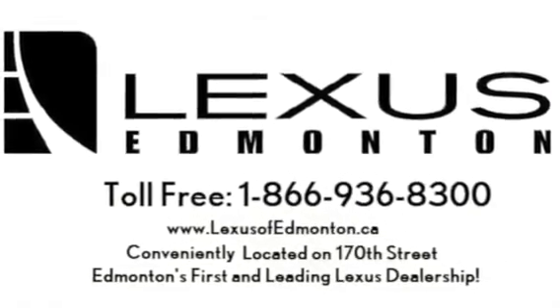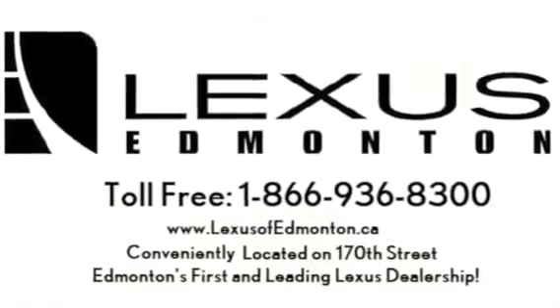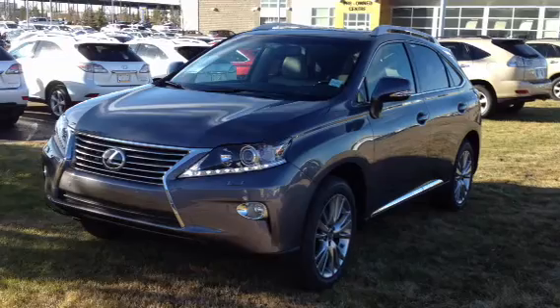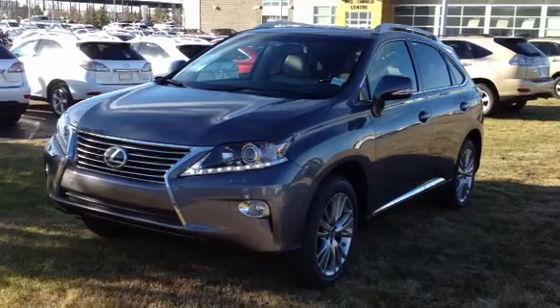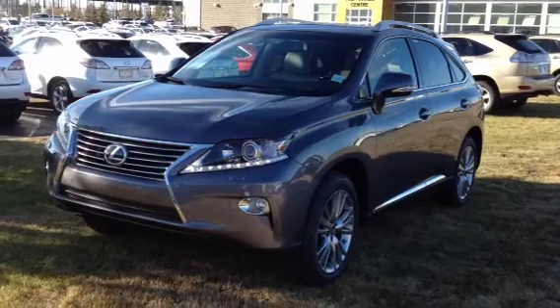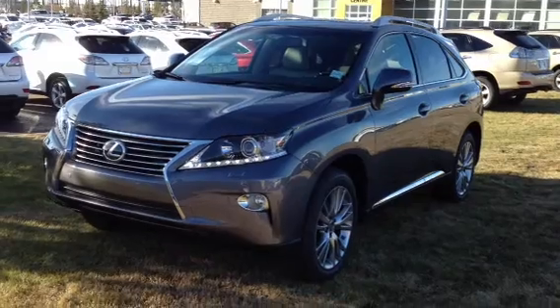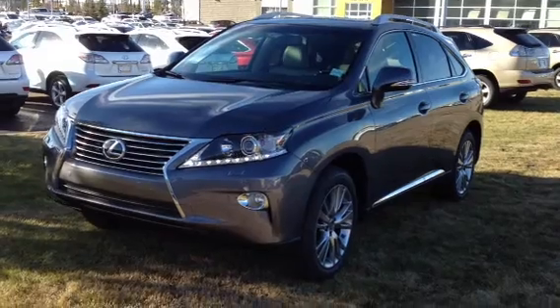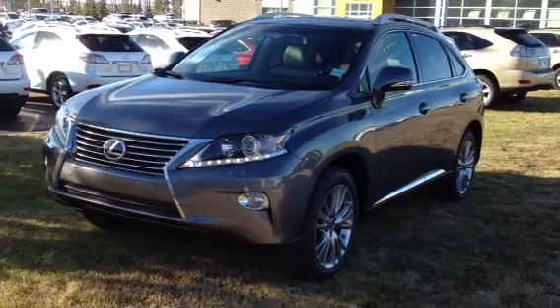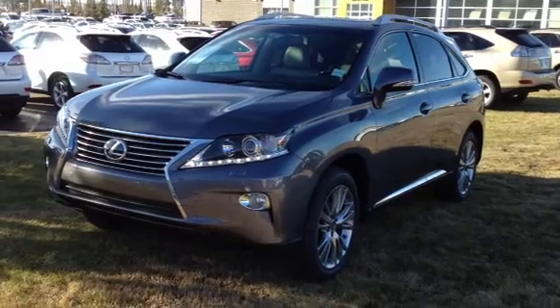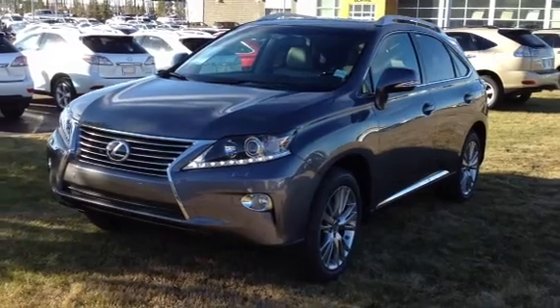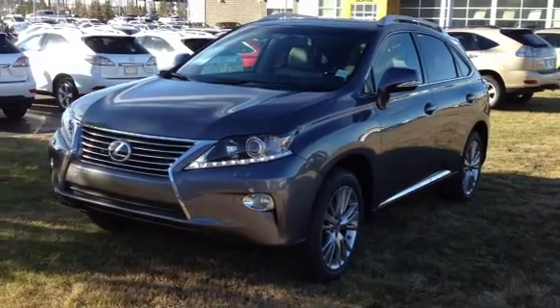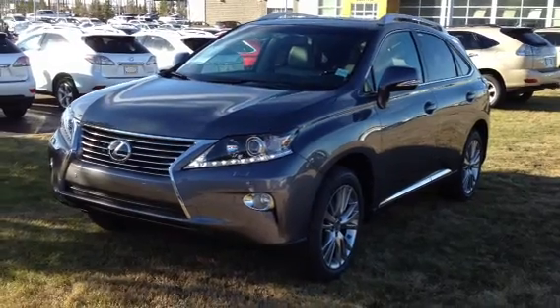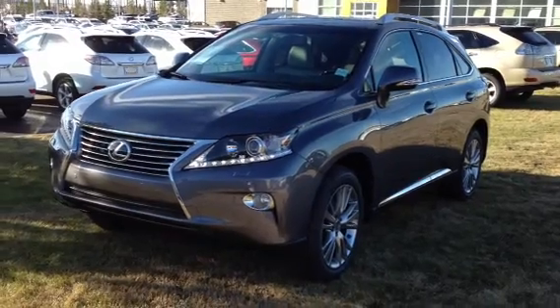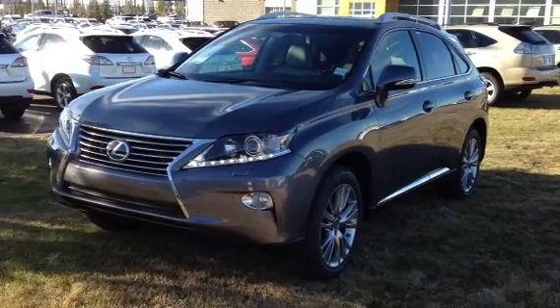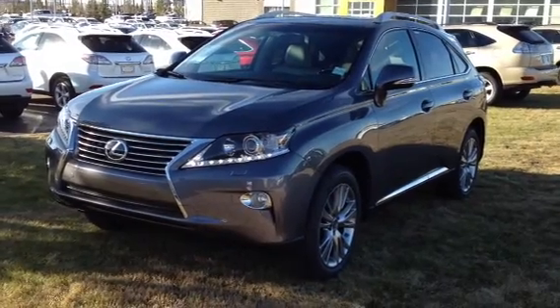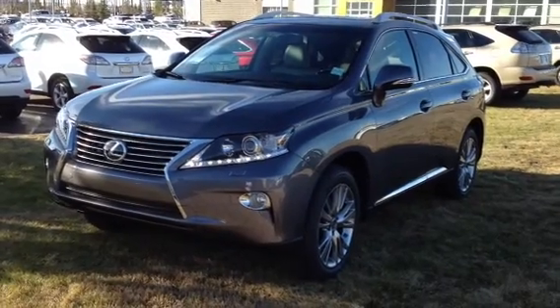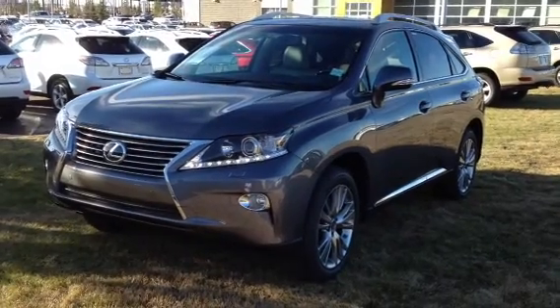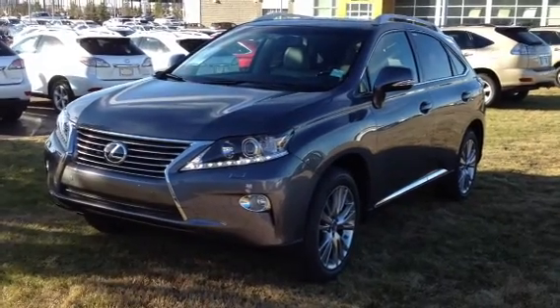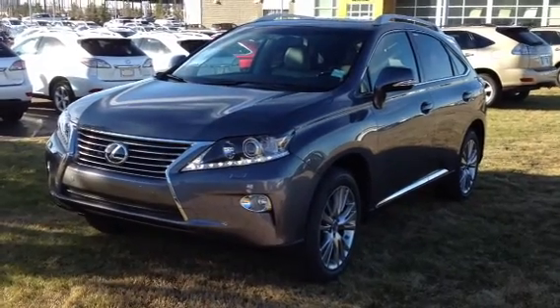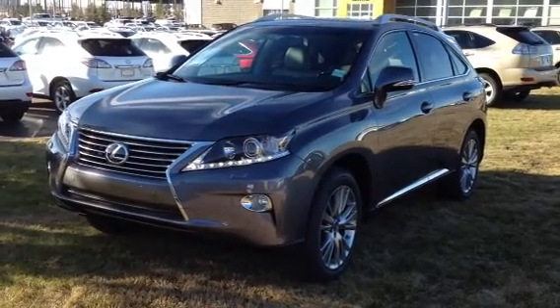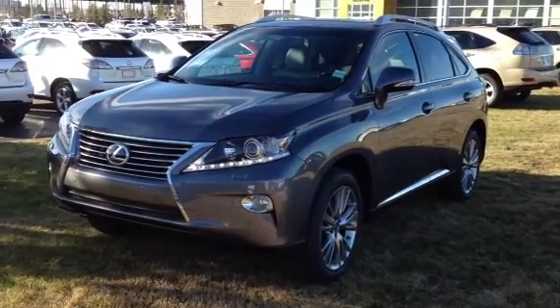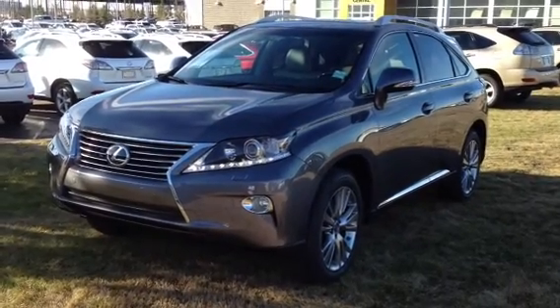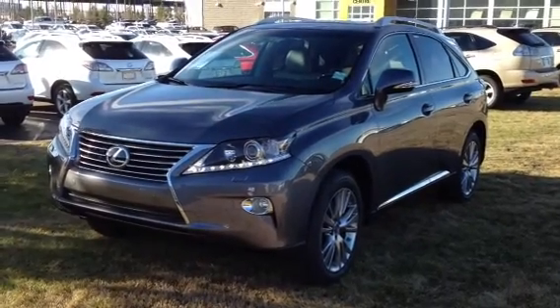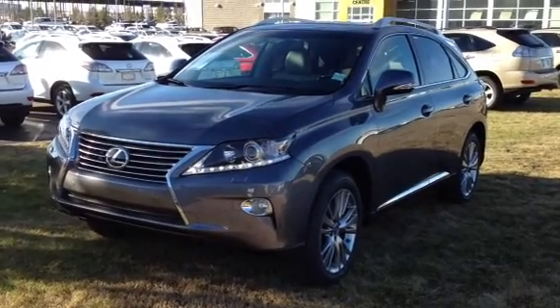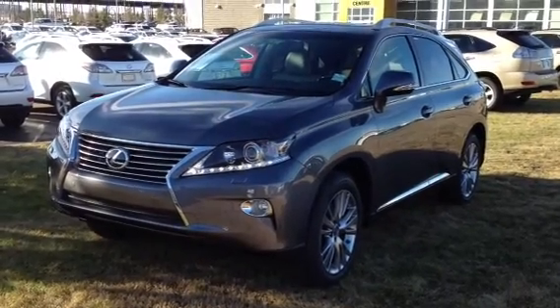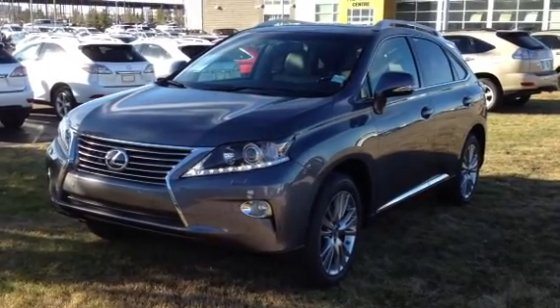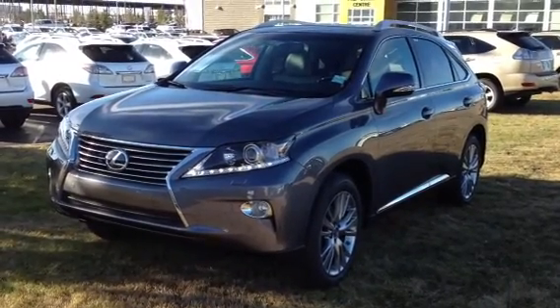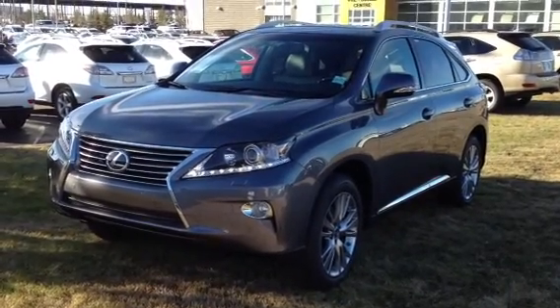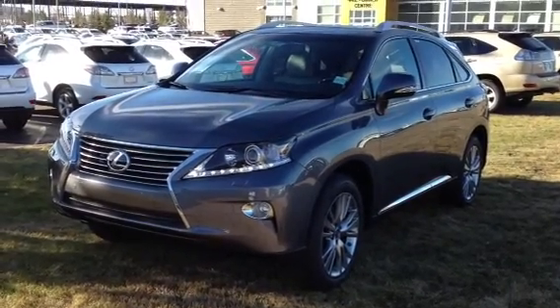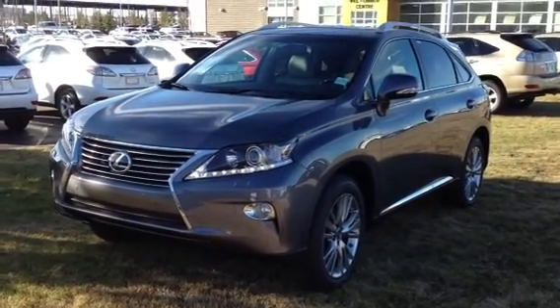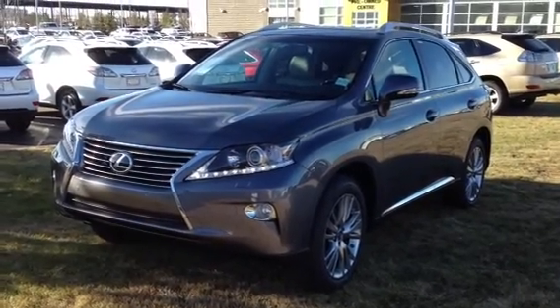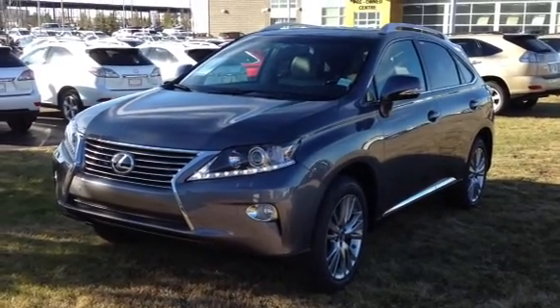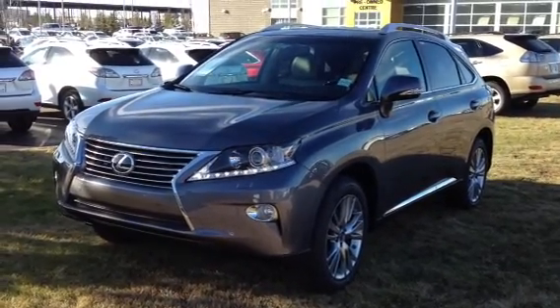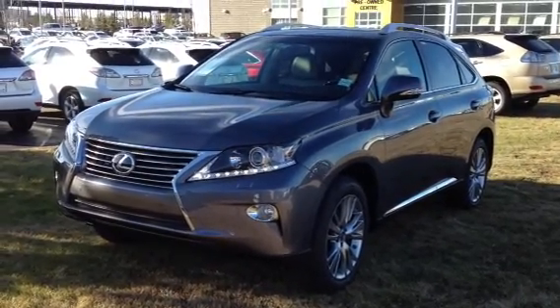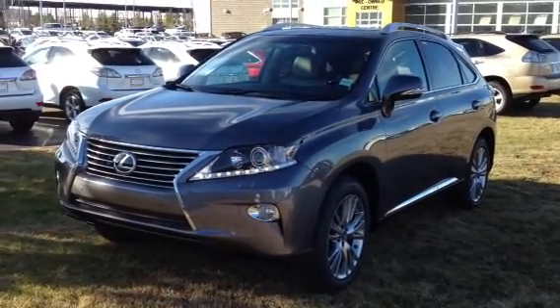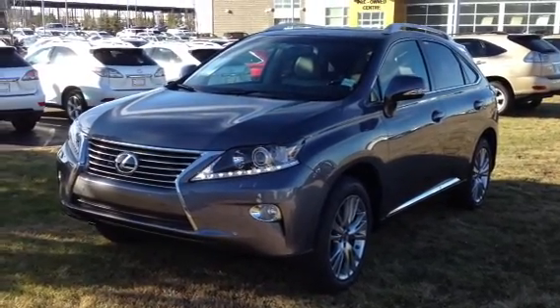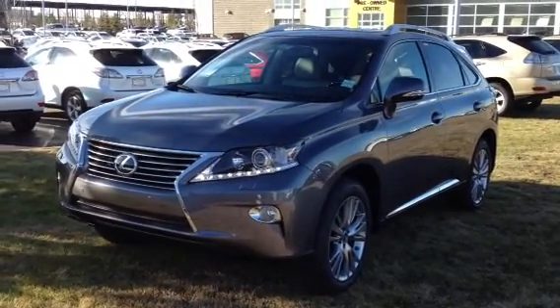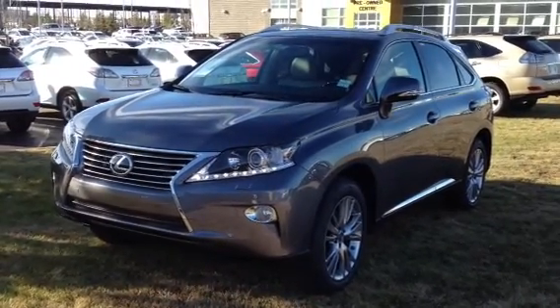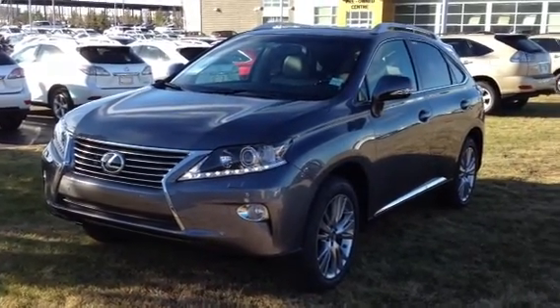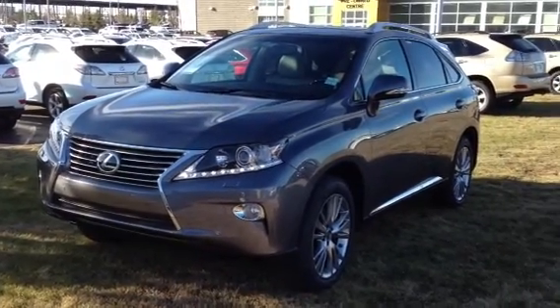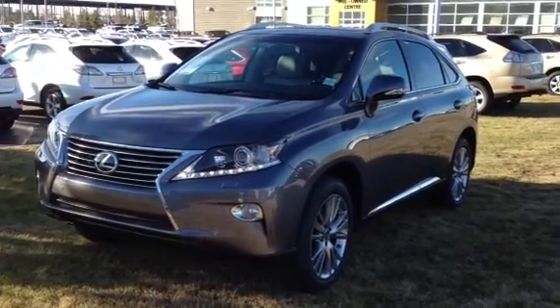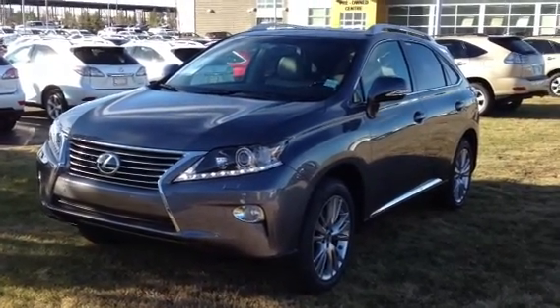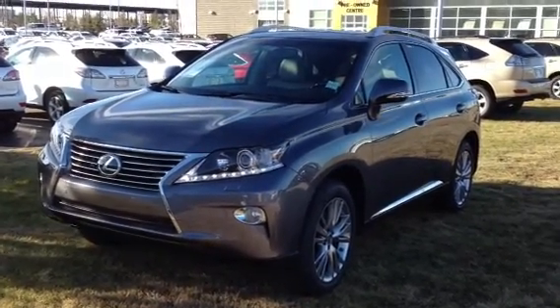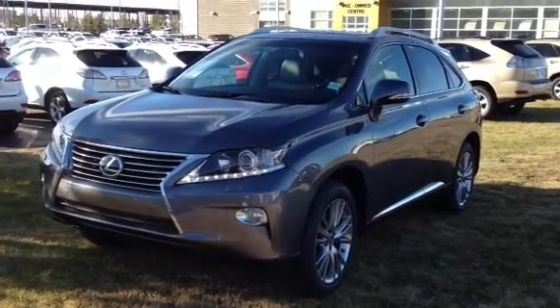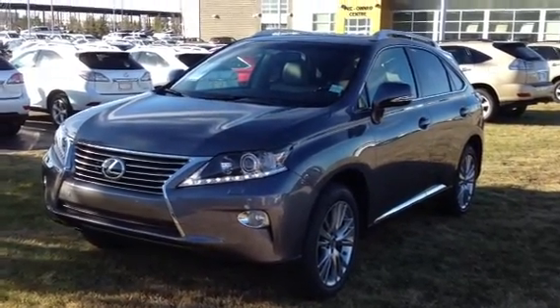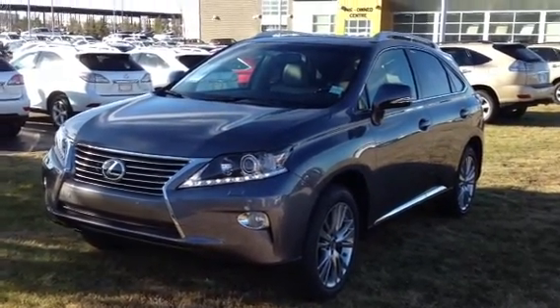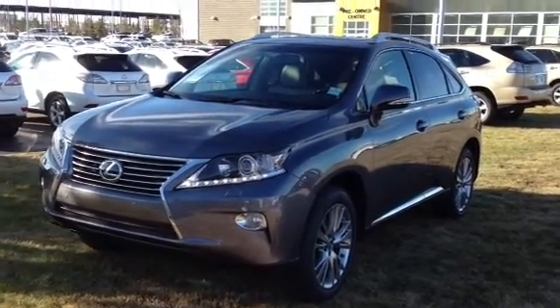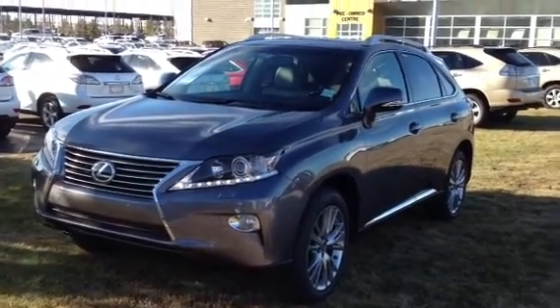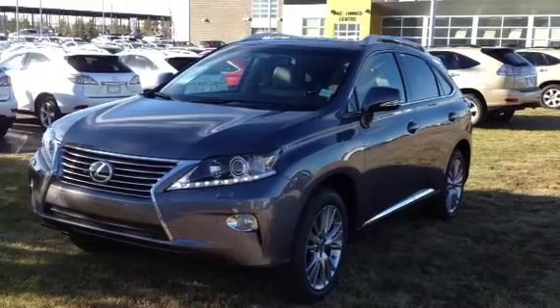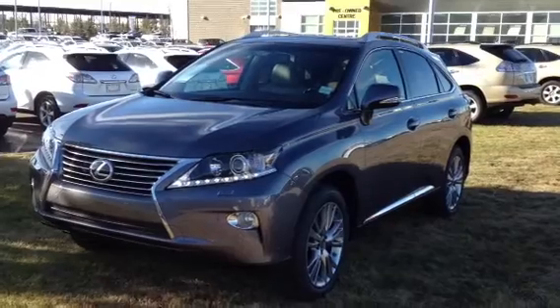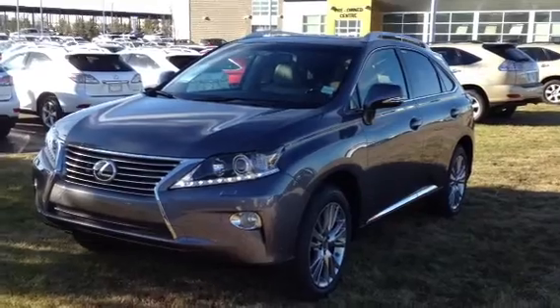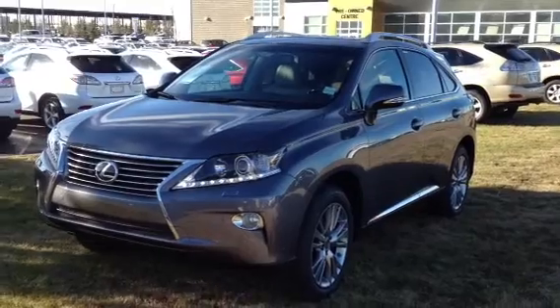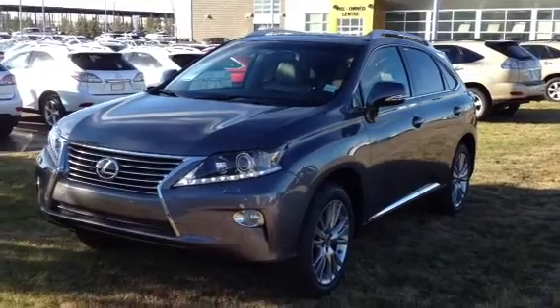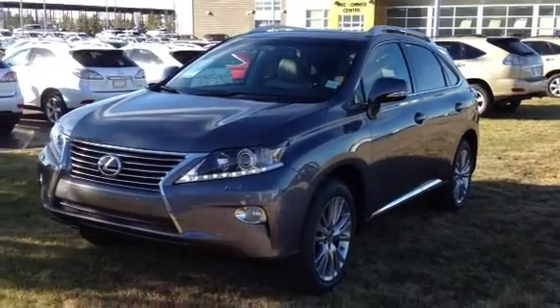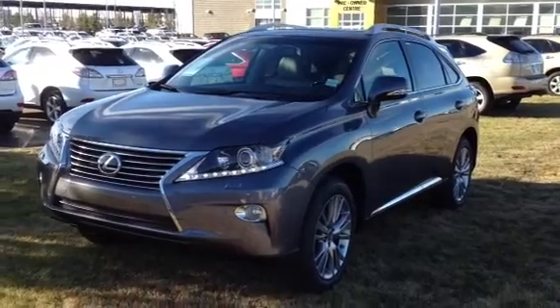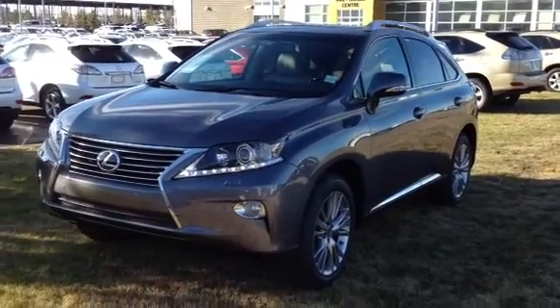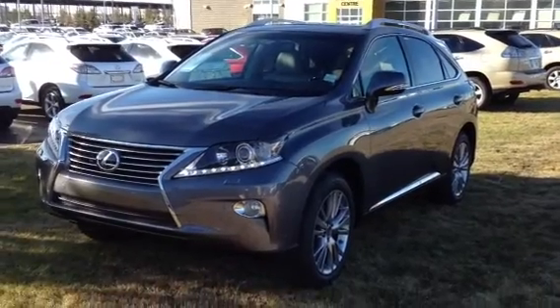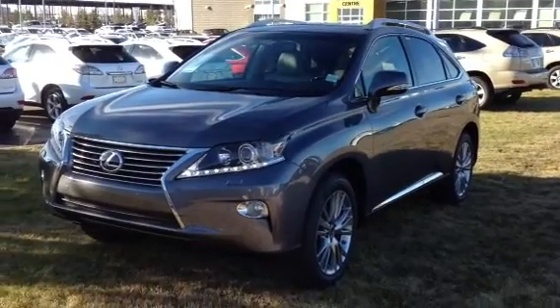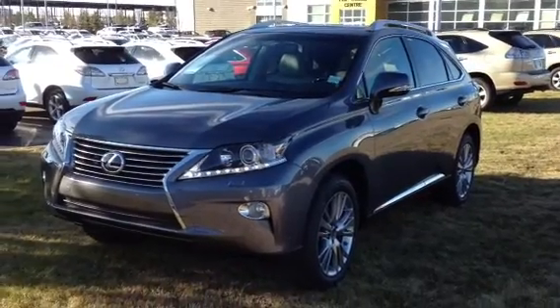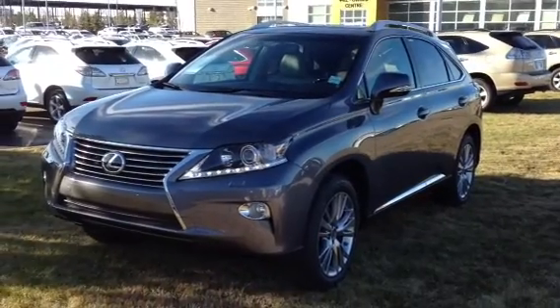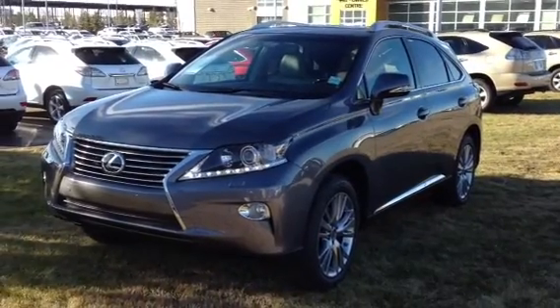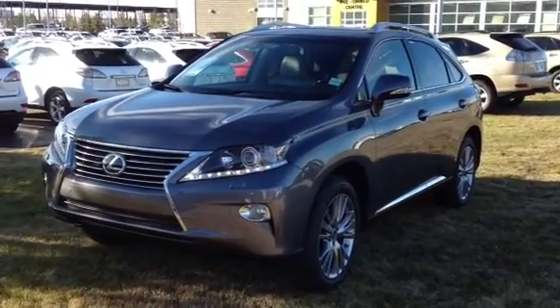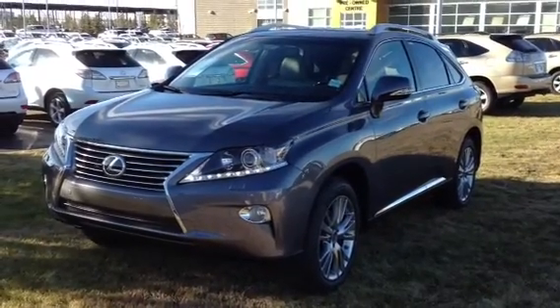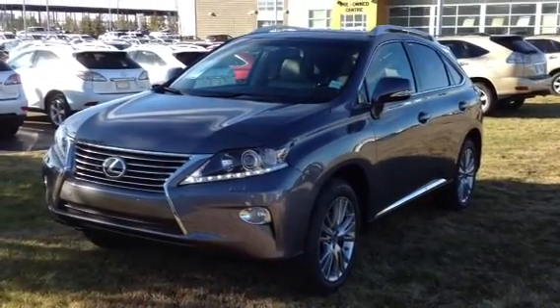Hello, everybody. Welcome to the Lexus of Edmonton. We're located off 111th Avenue, 170th Street. We're looking at a brand new 2014 RX350.